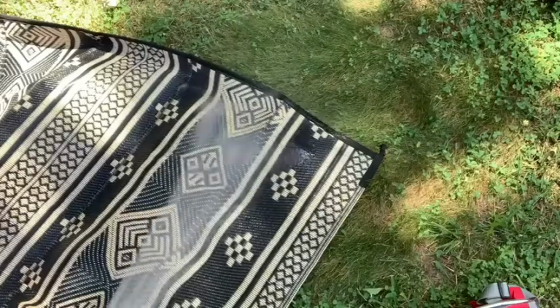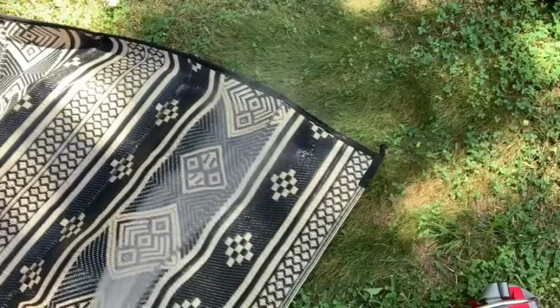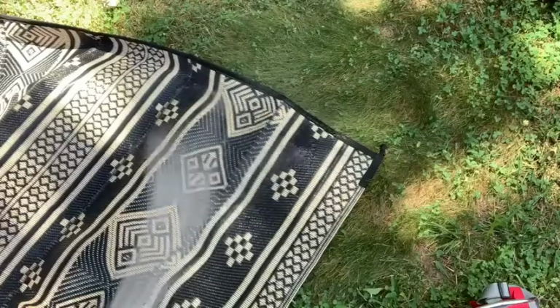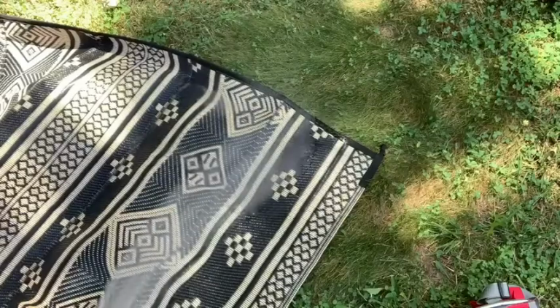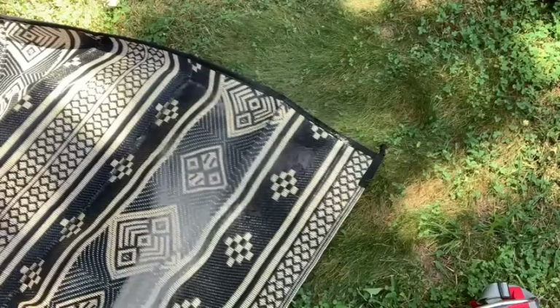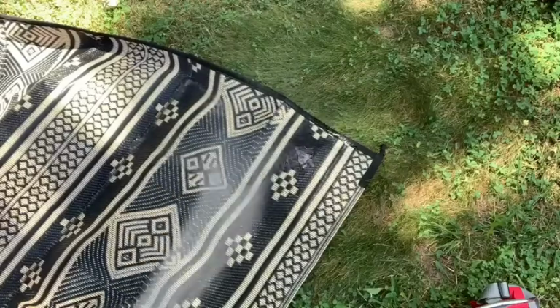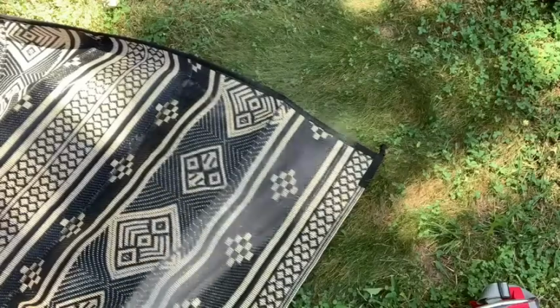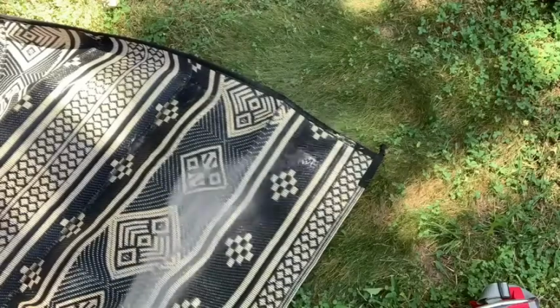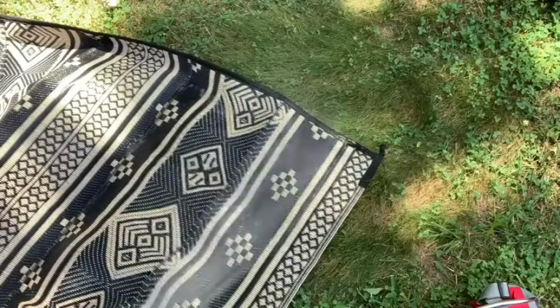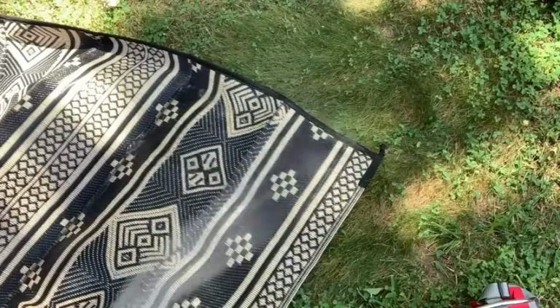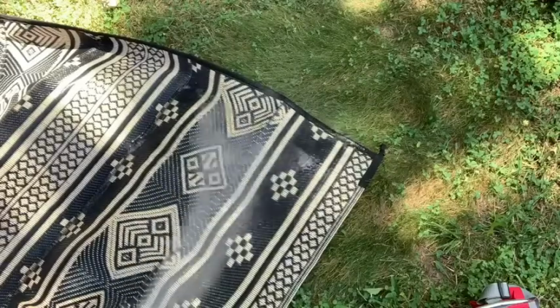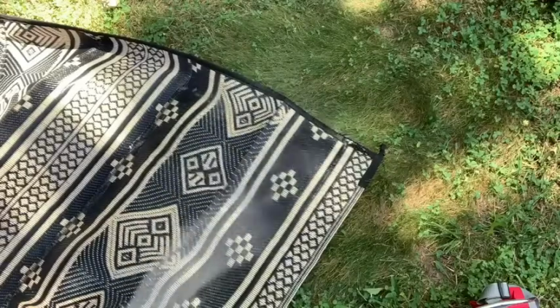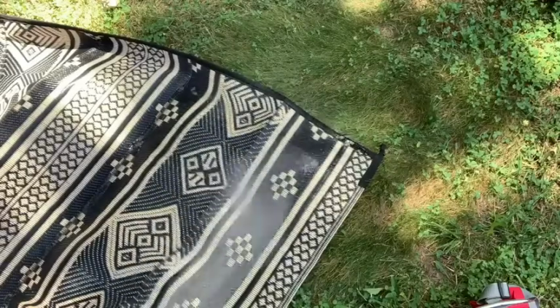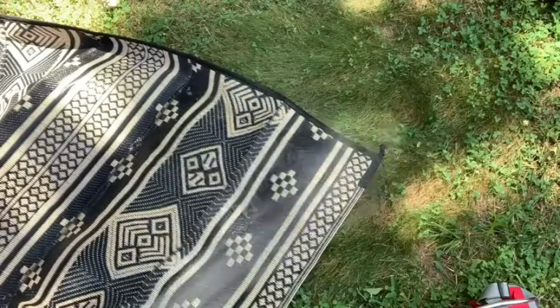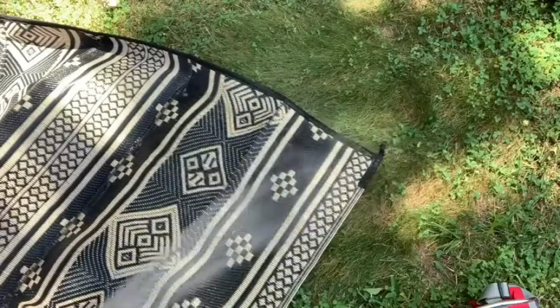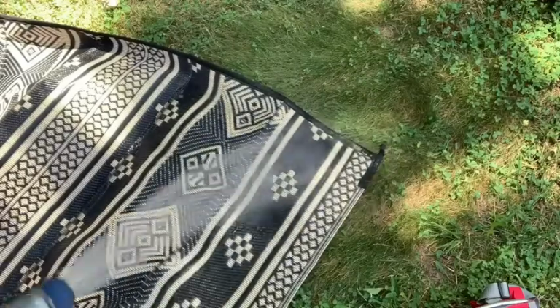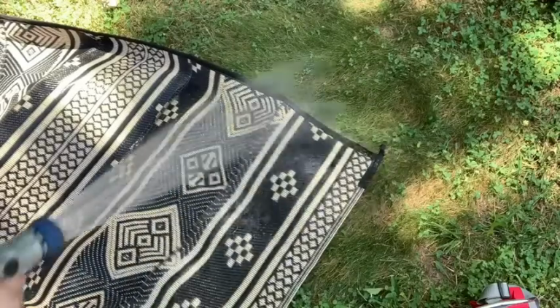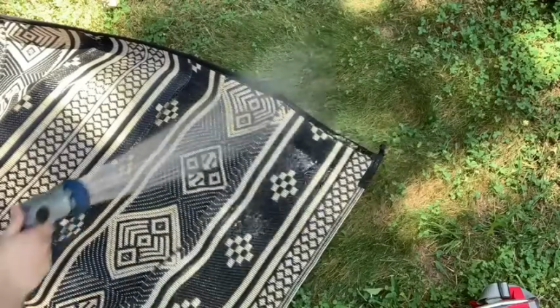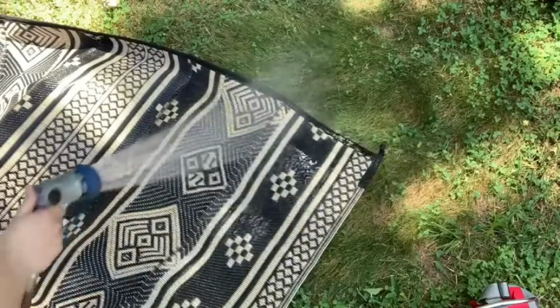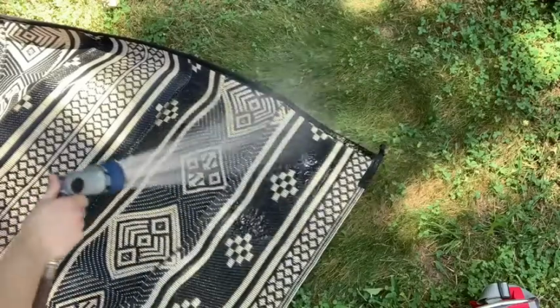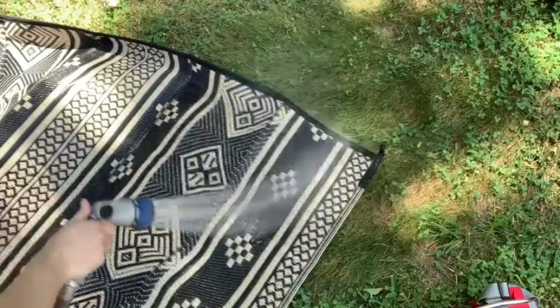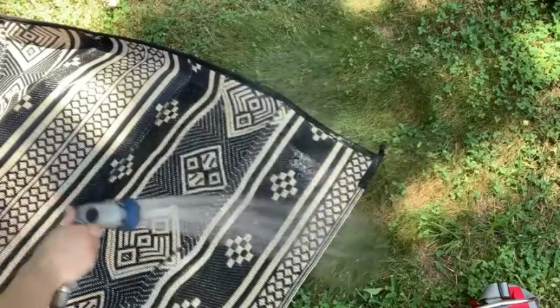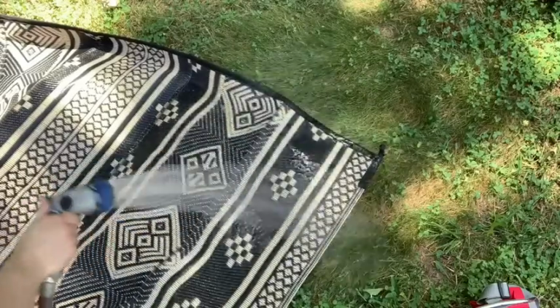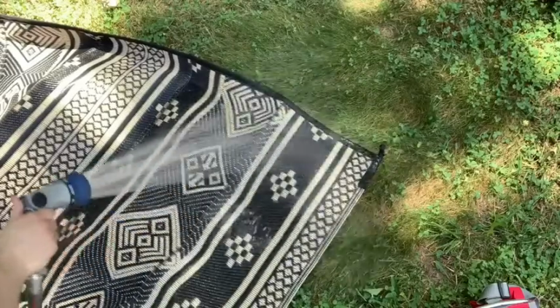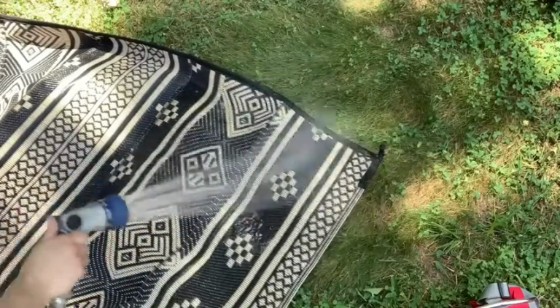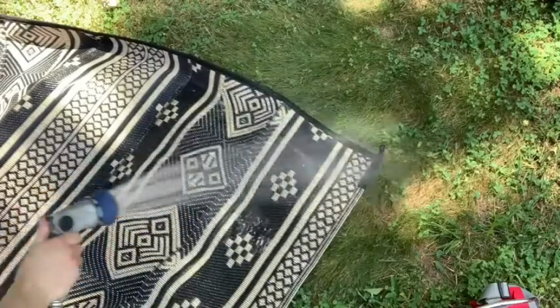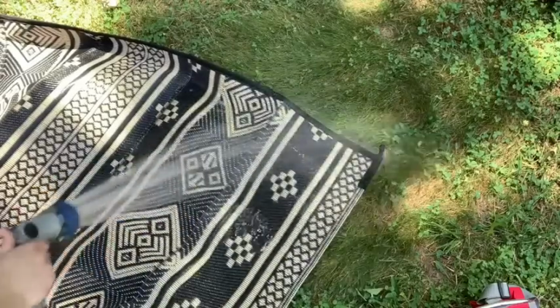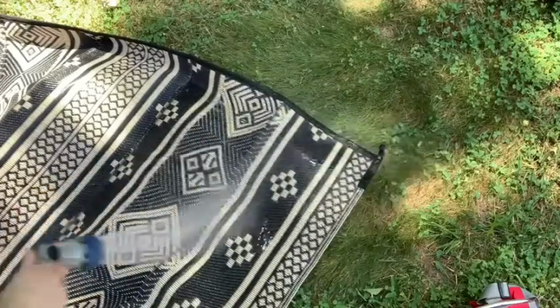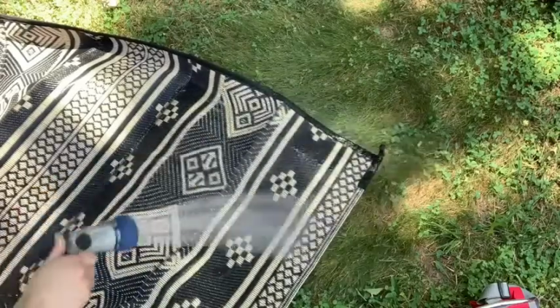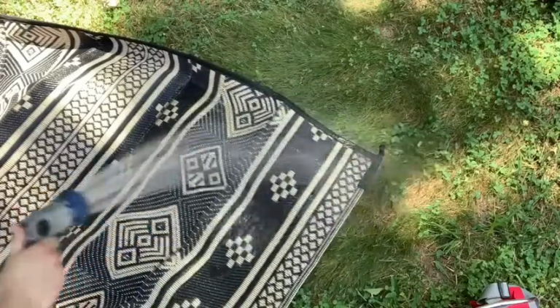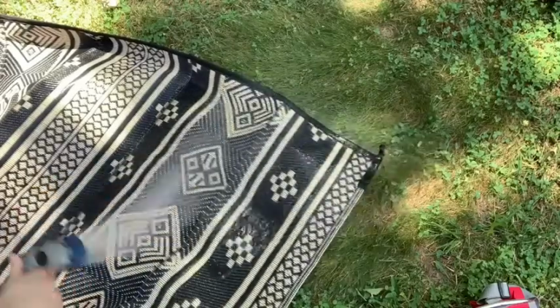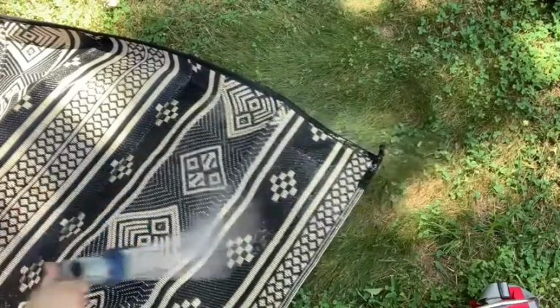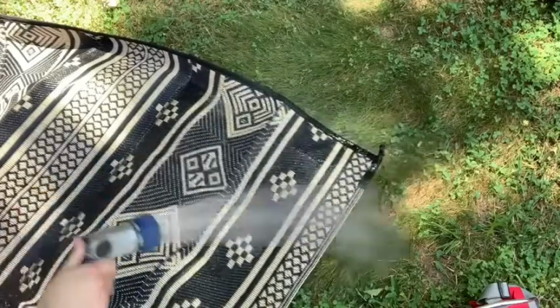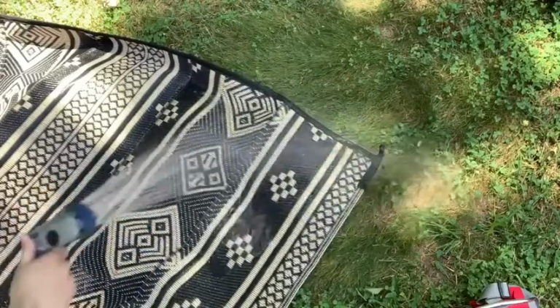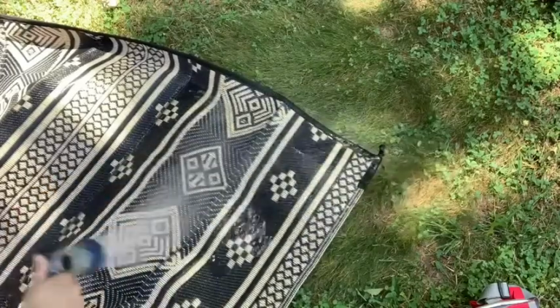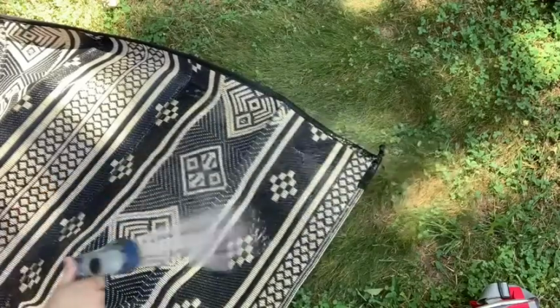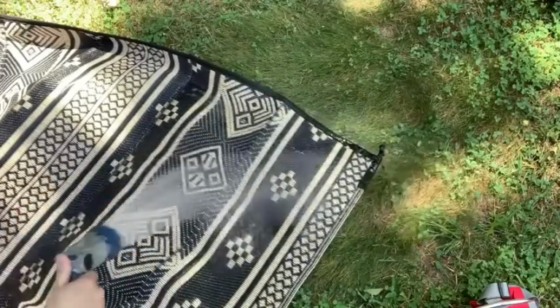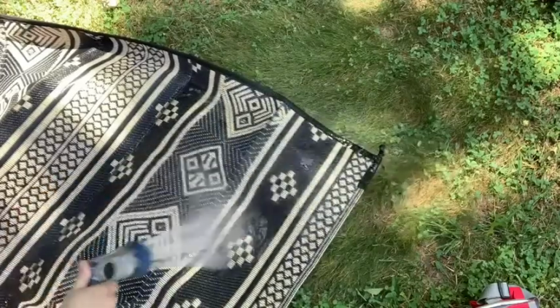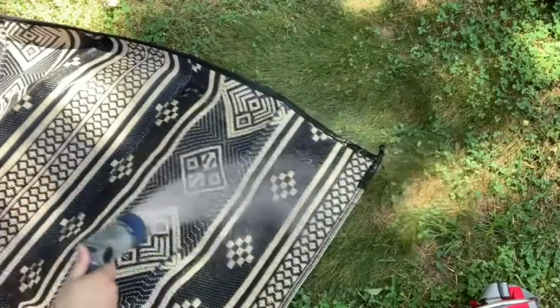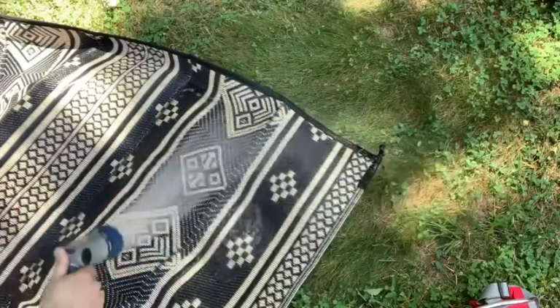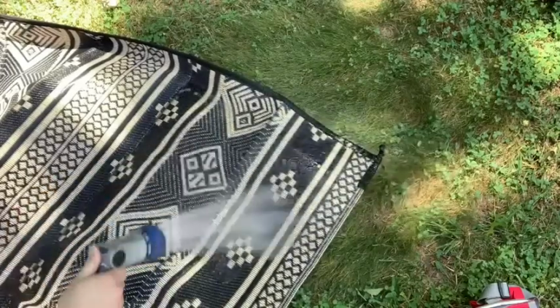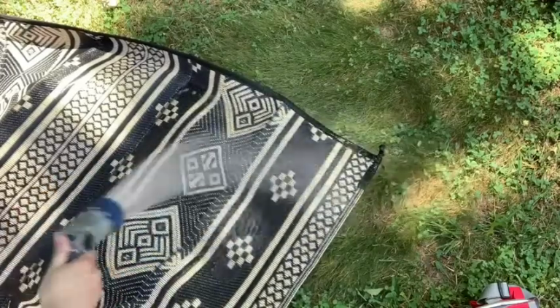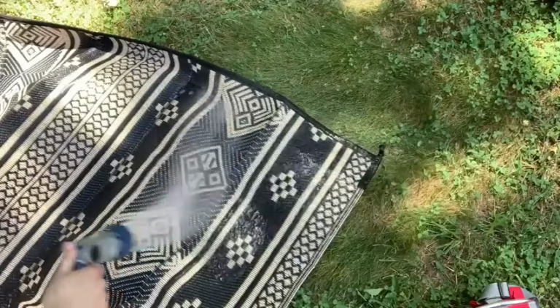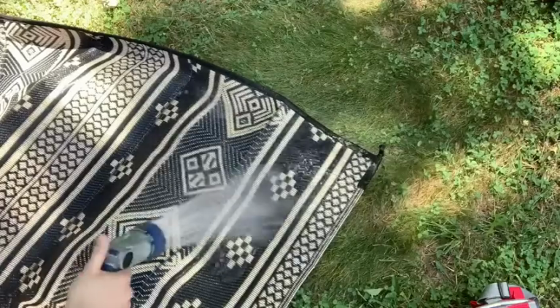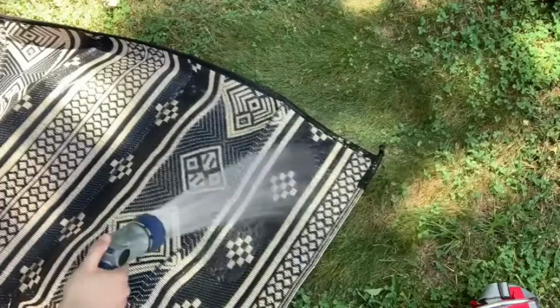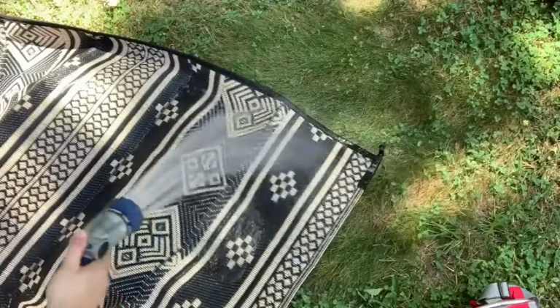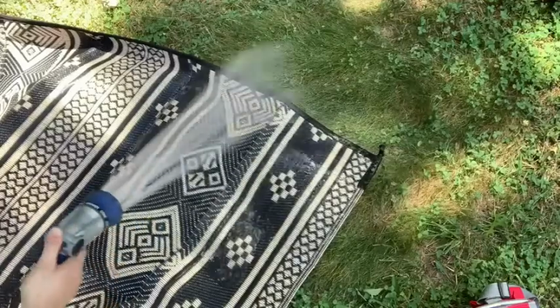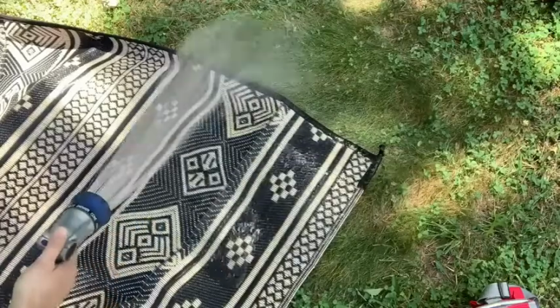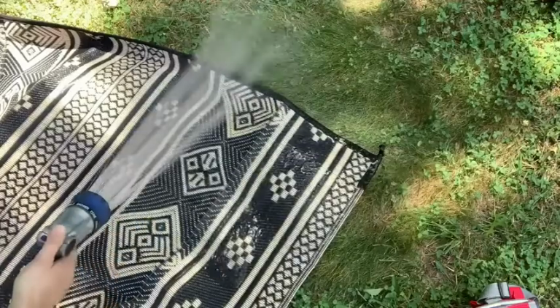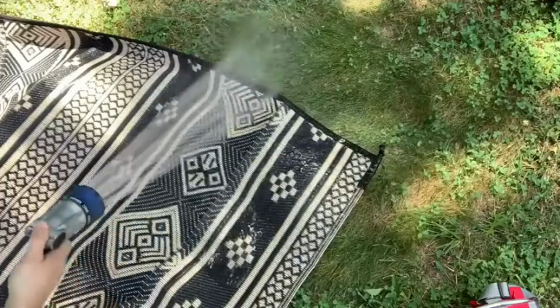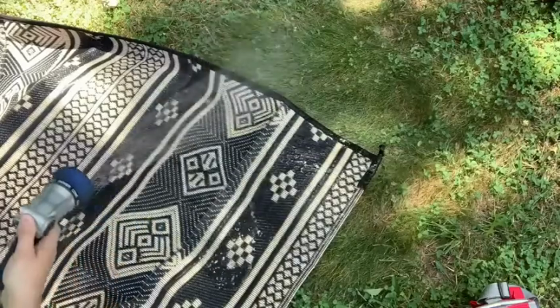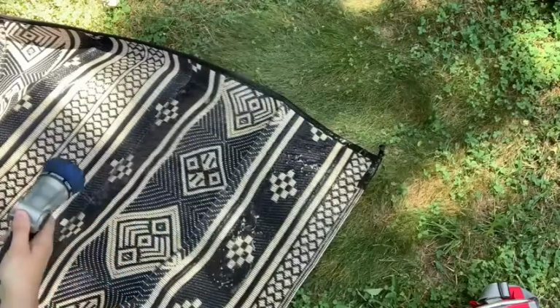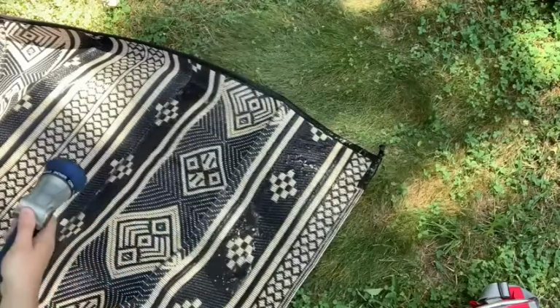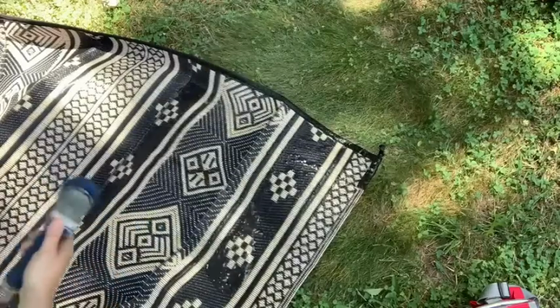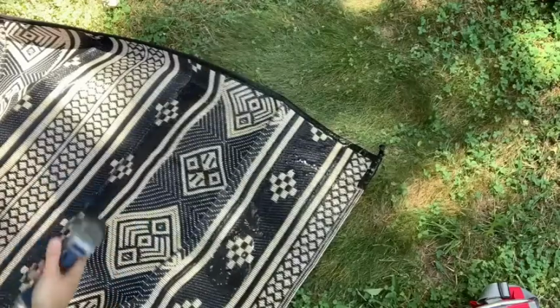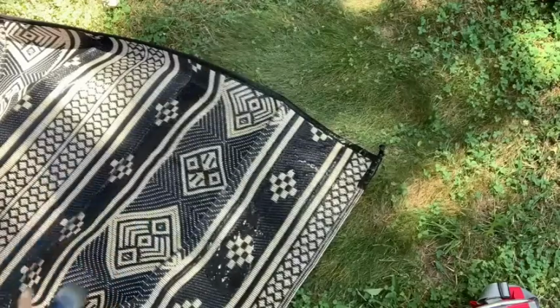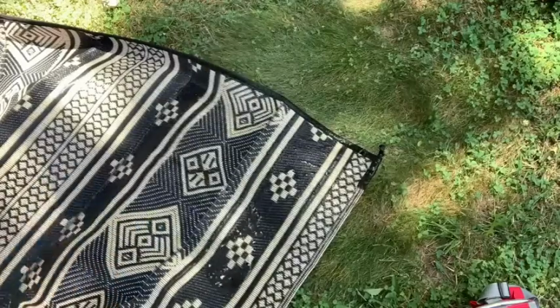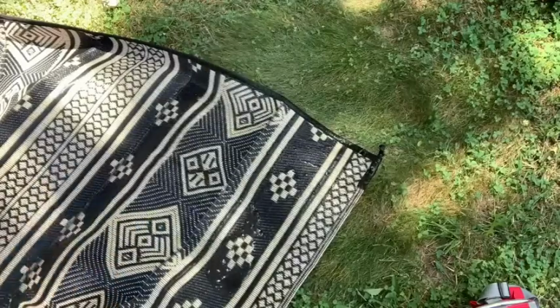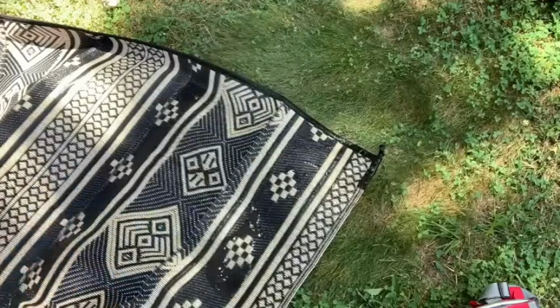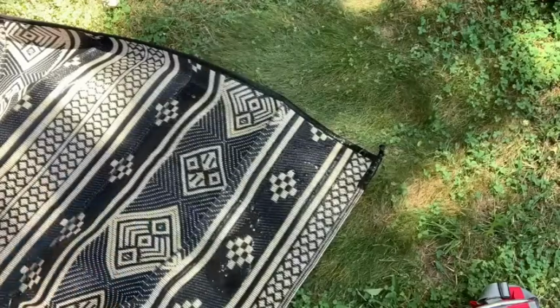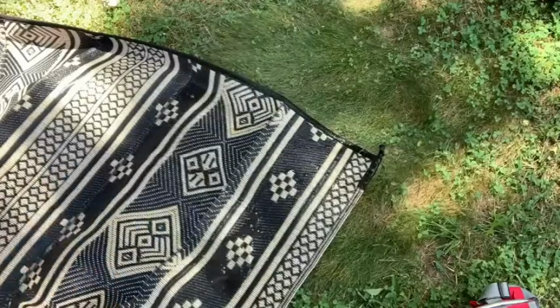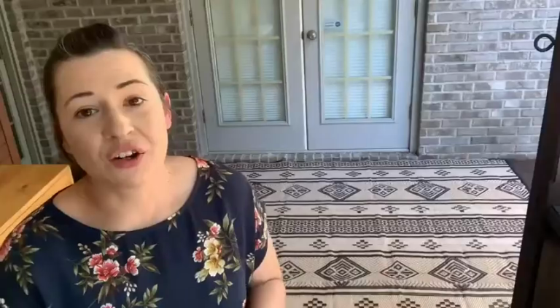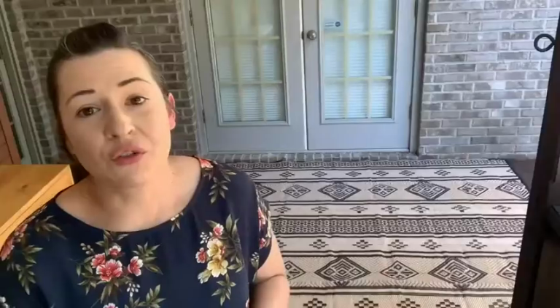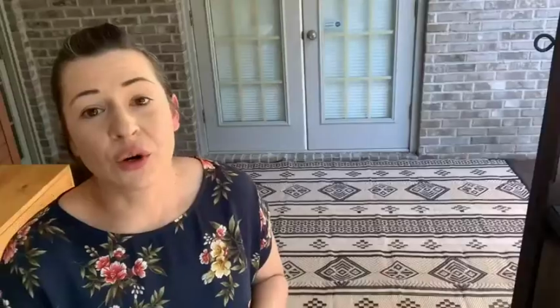If you do hose it off, you want to make sure that when you let it dry, it's not in direct sunlight. But other than that, super easy to care for.